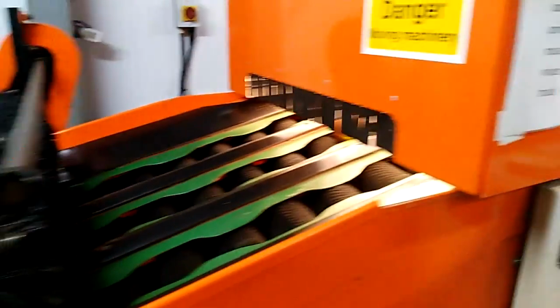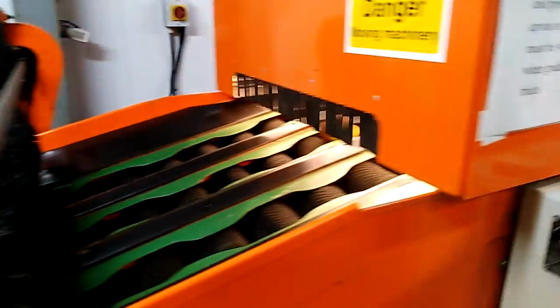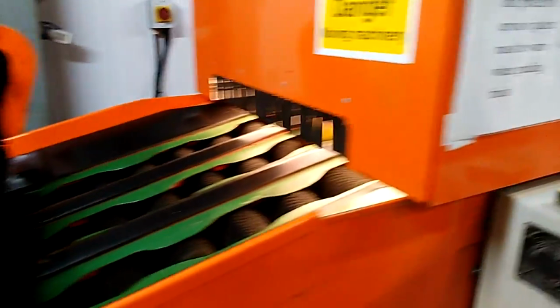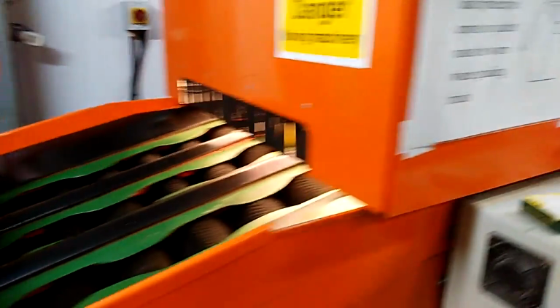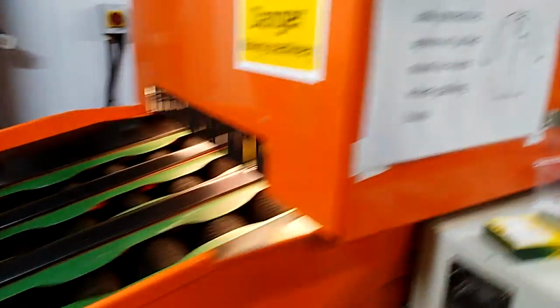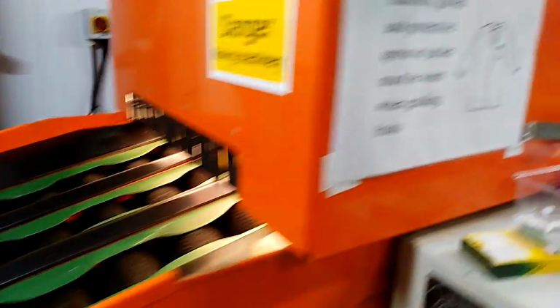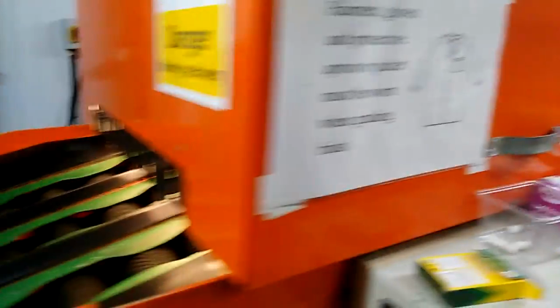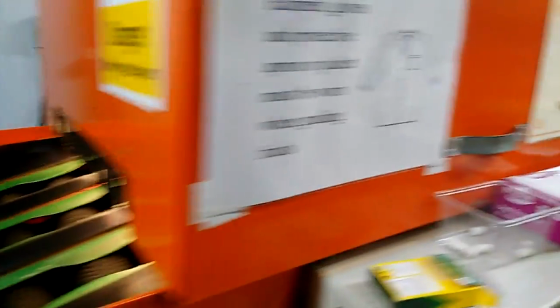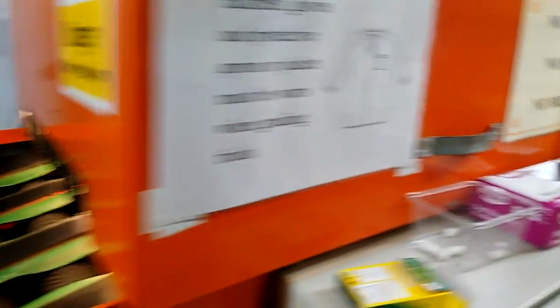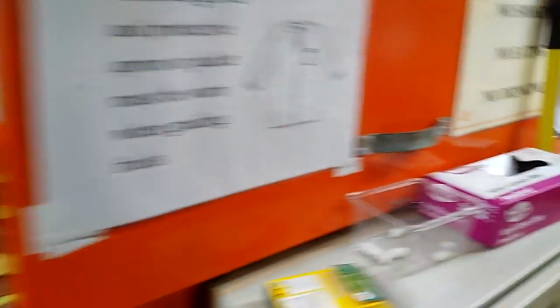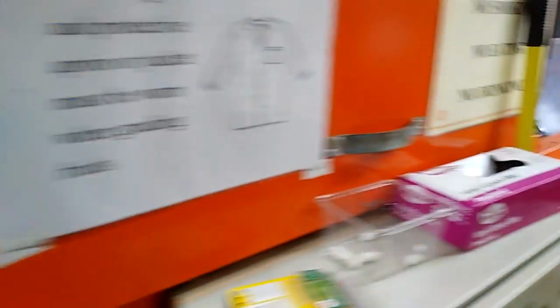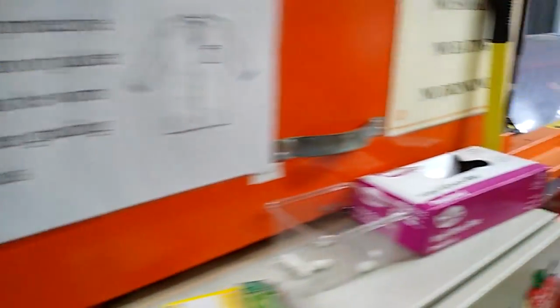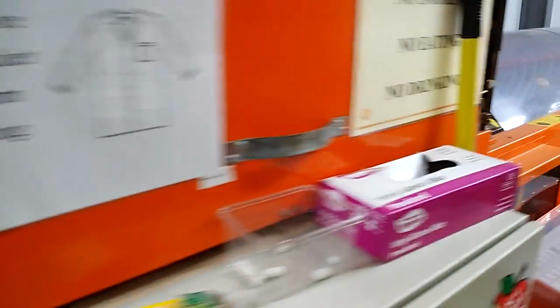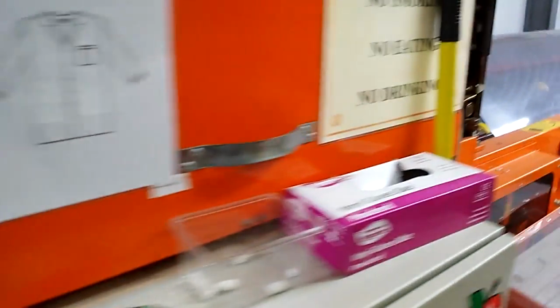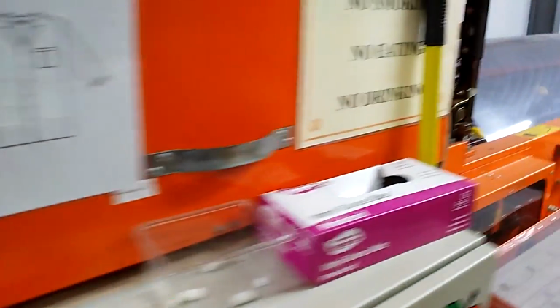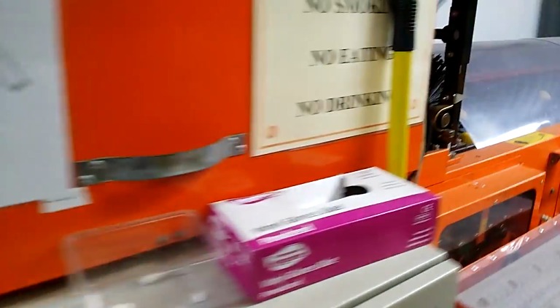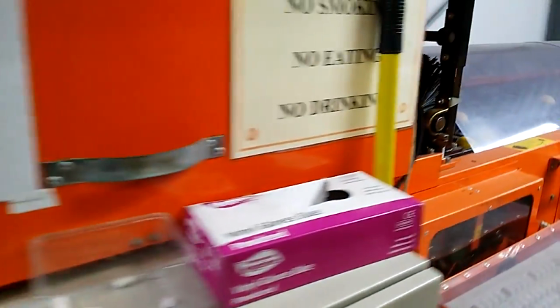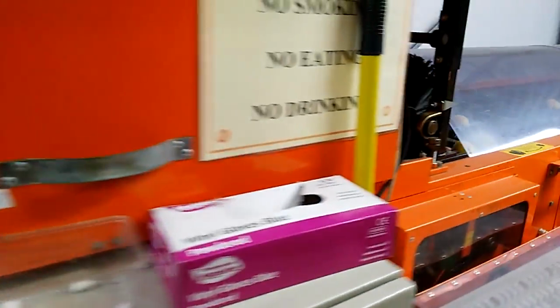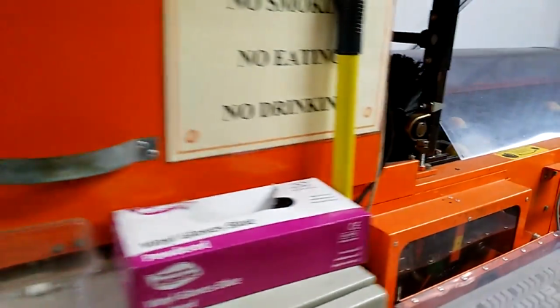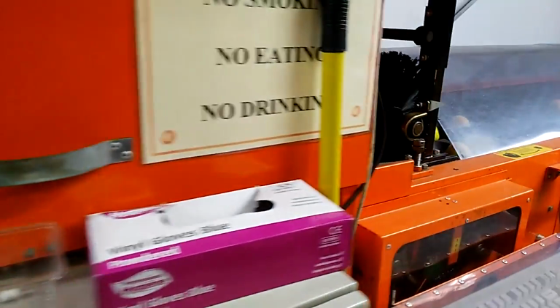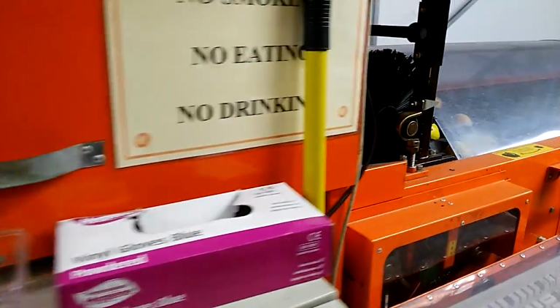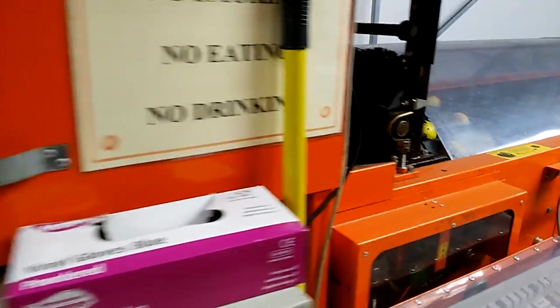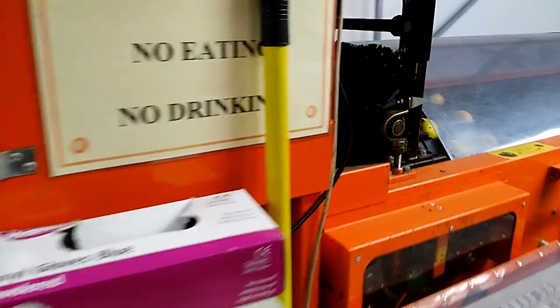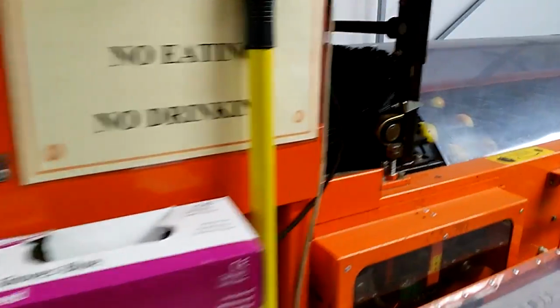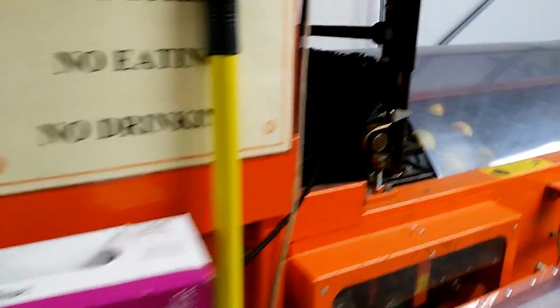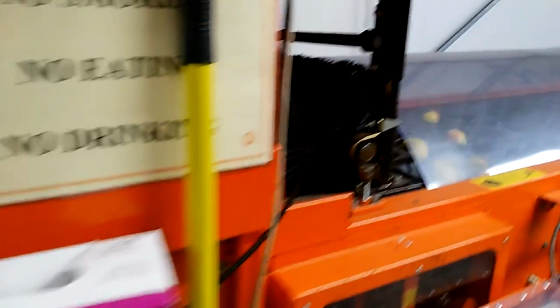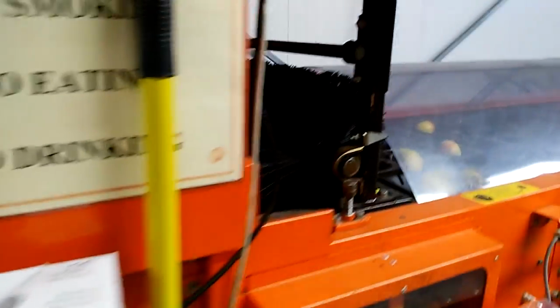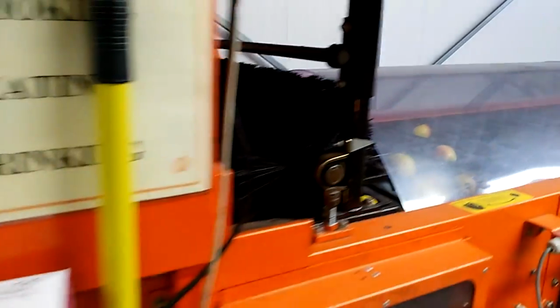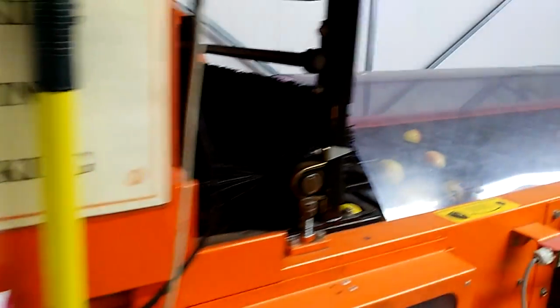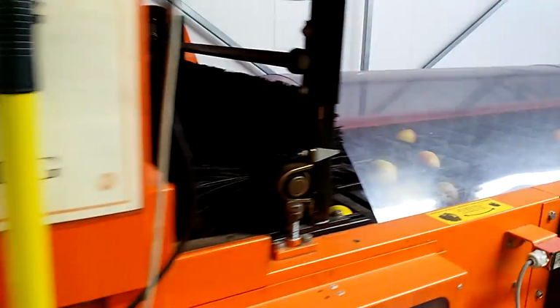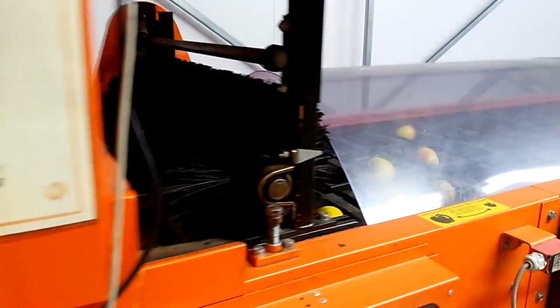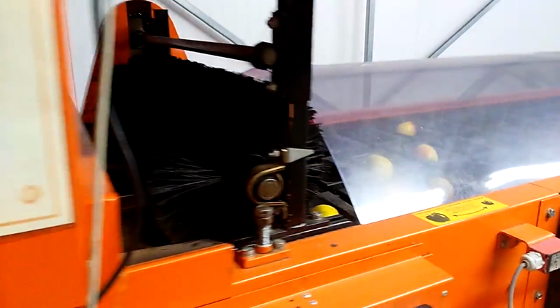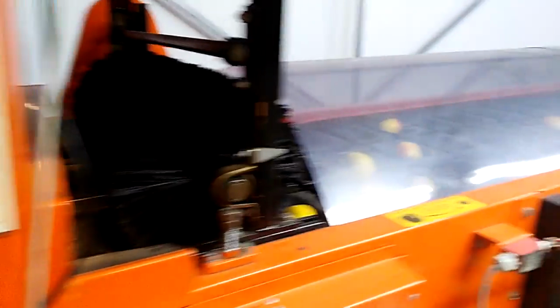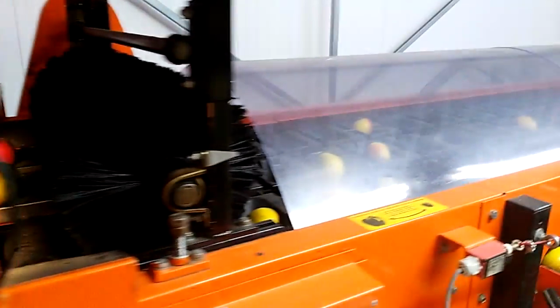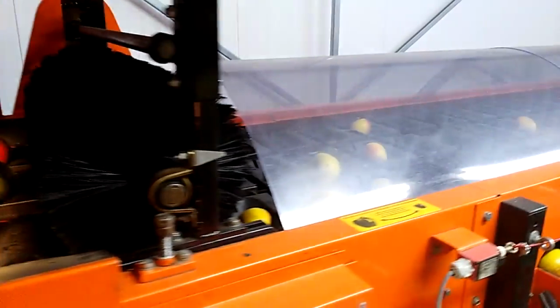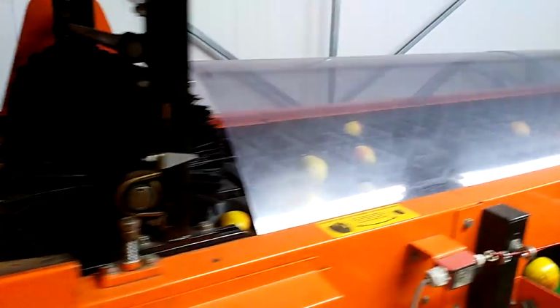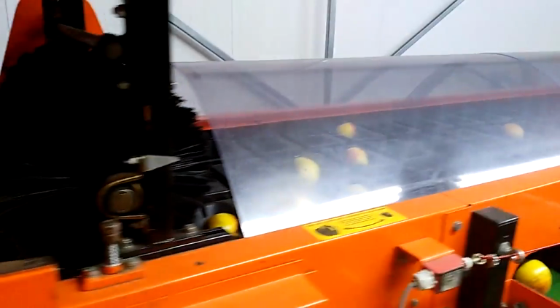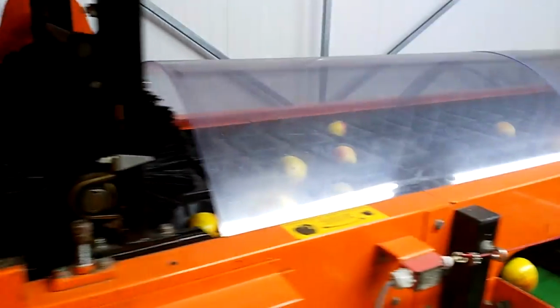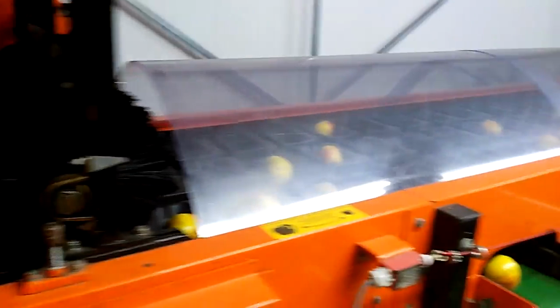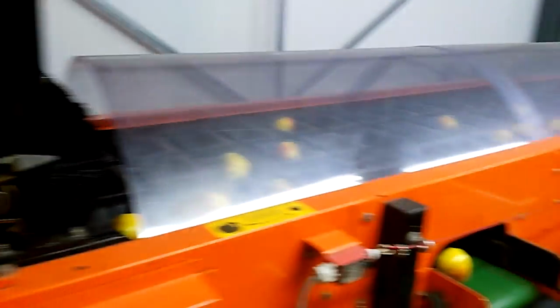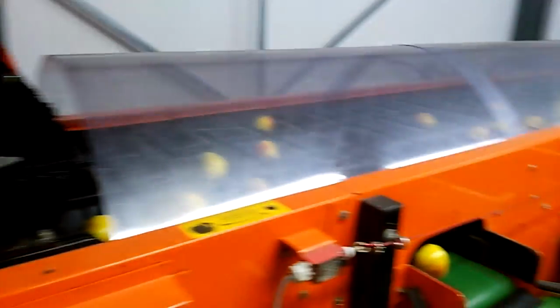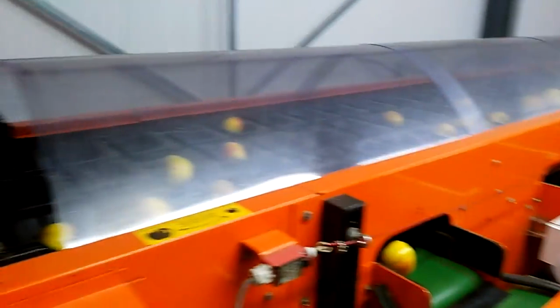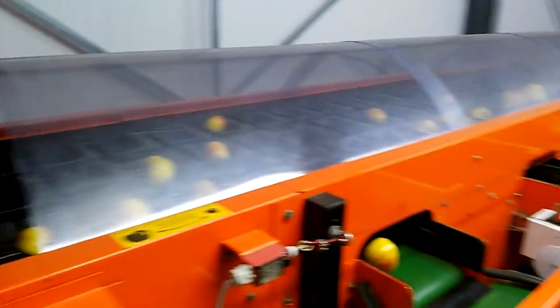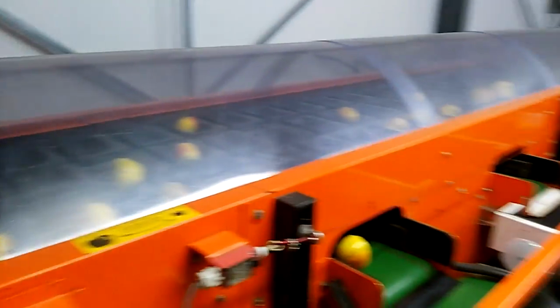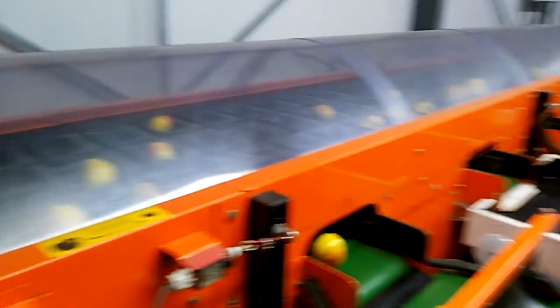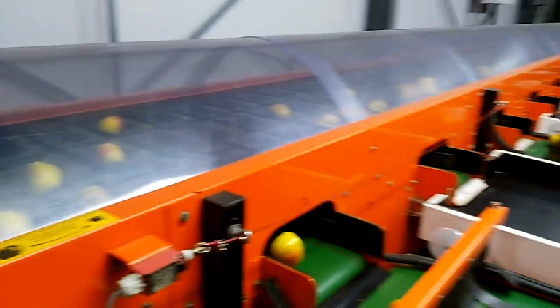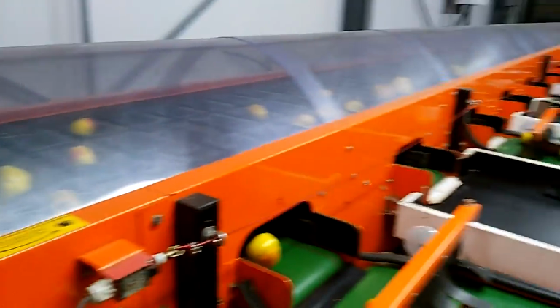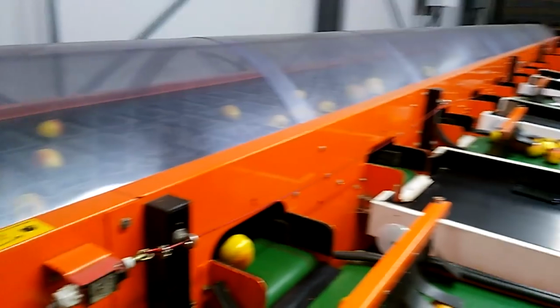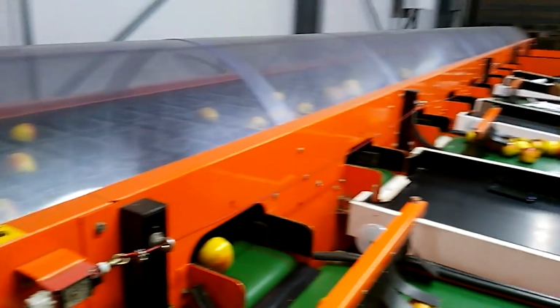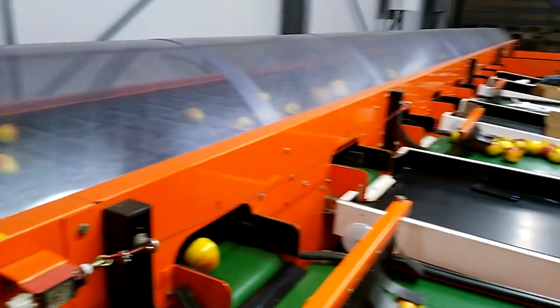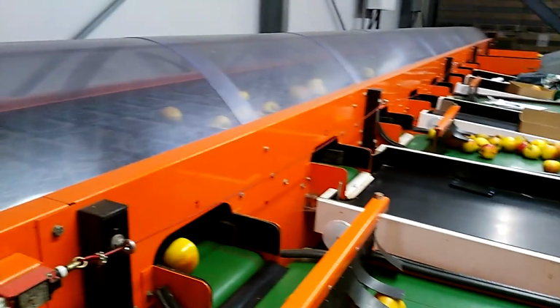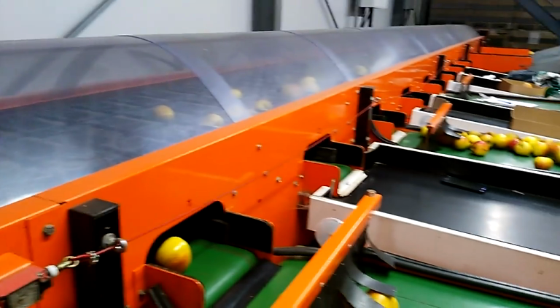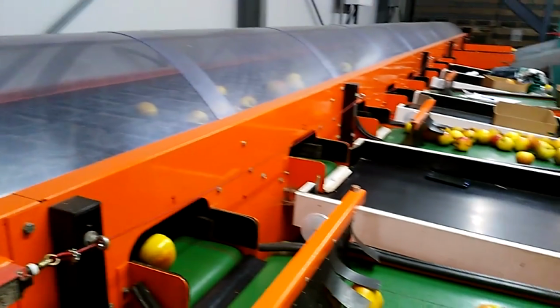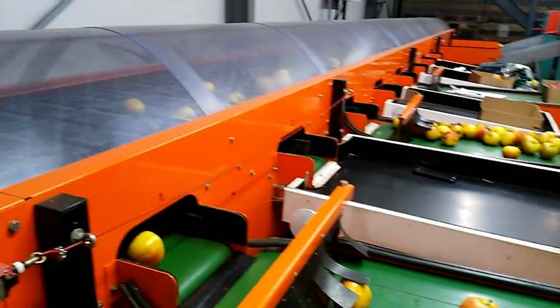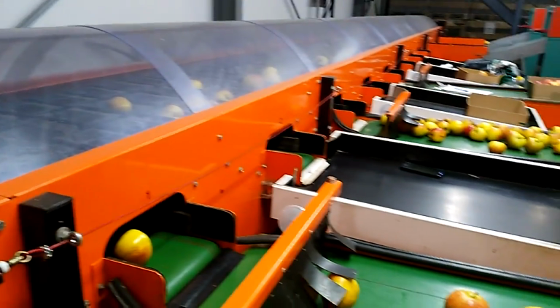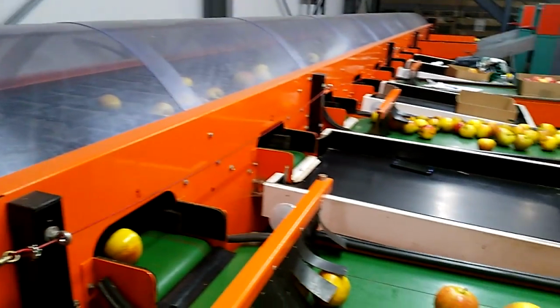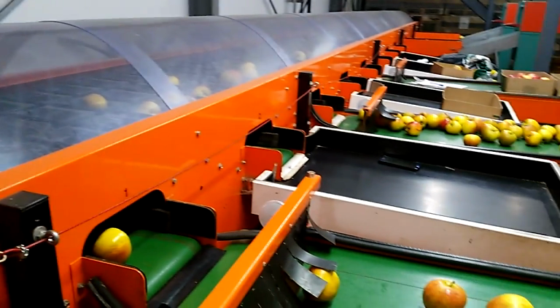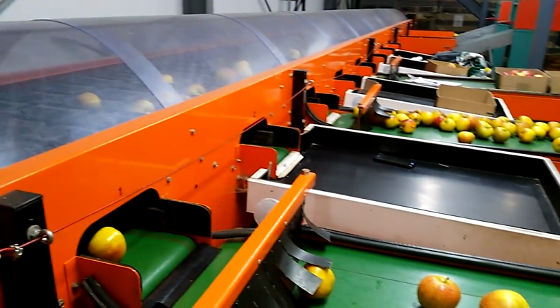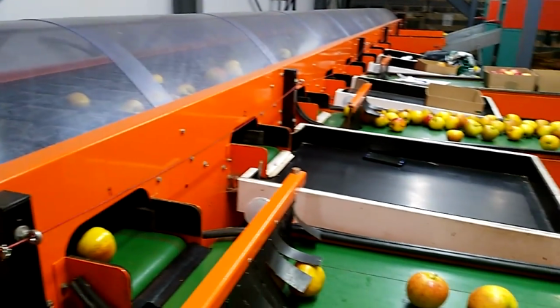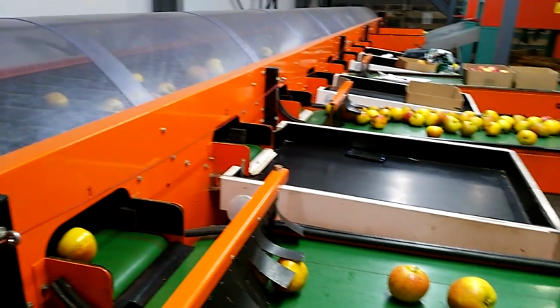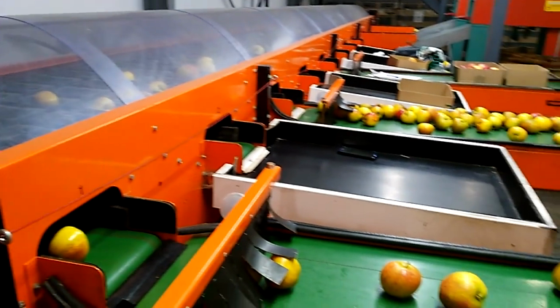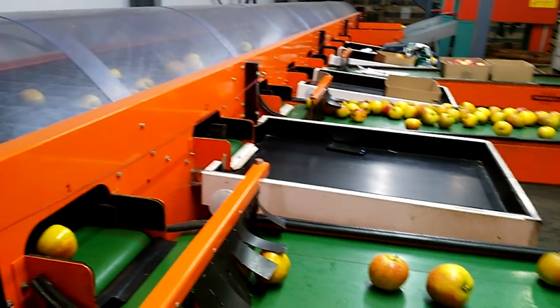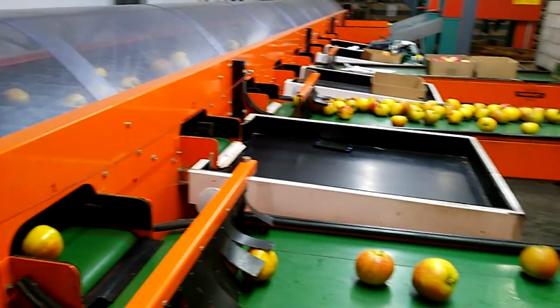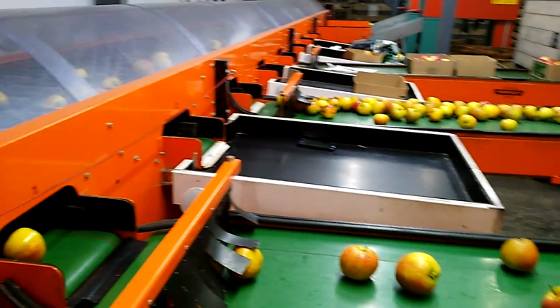Bigger ones and smaller ones end up at the very back of the machine, filling back into bins which will be used for juice.